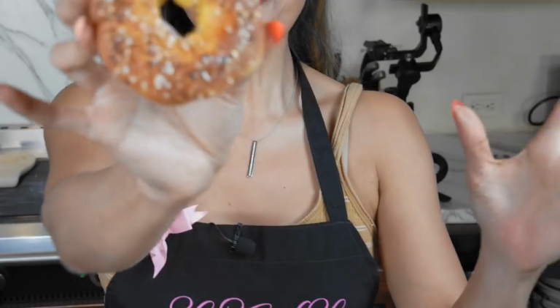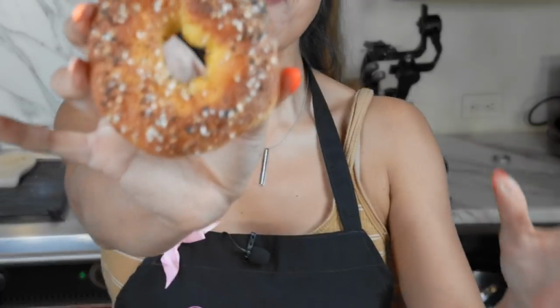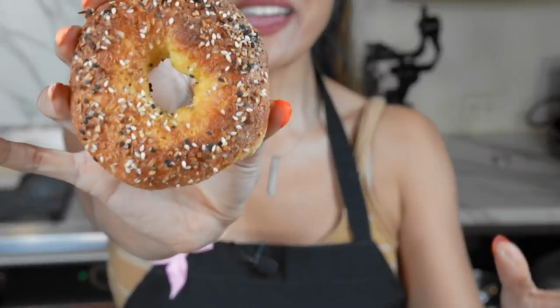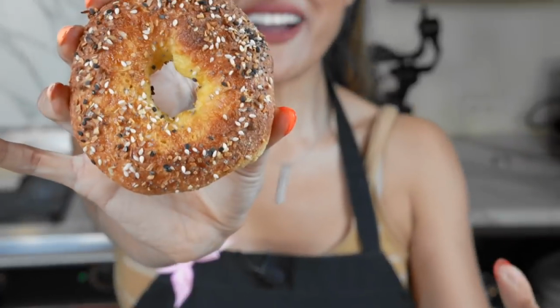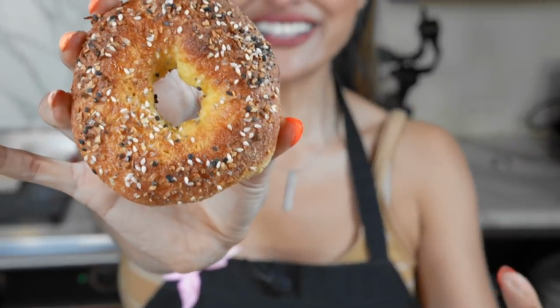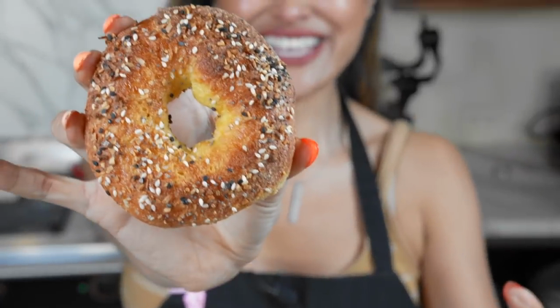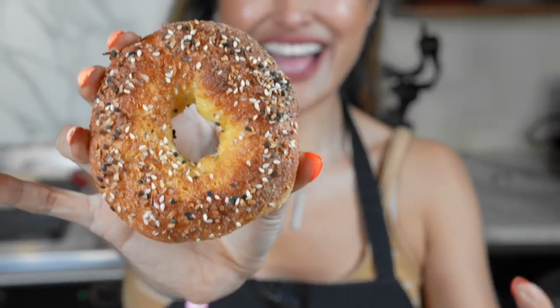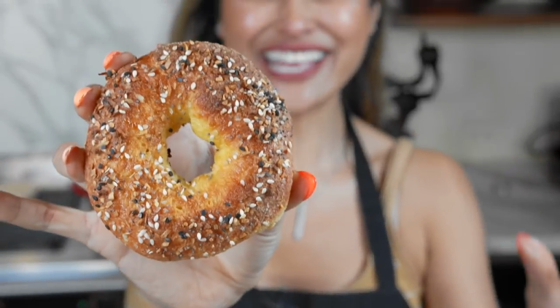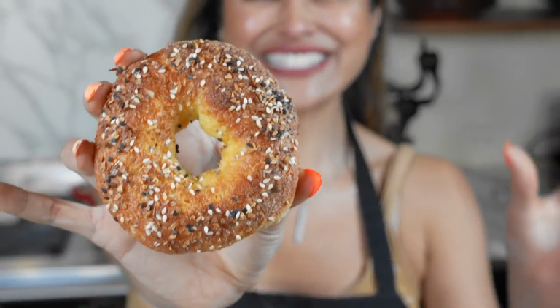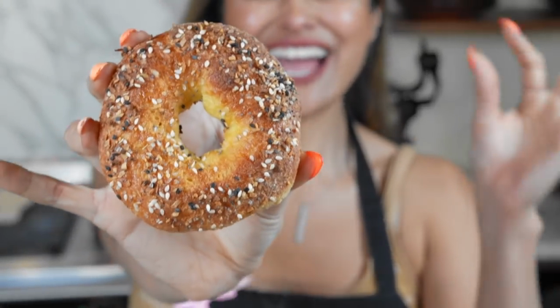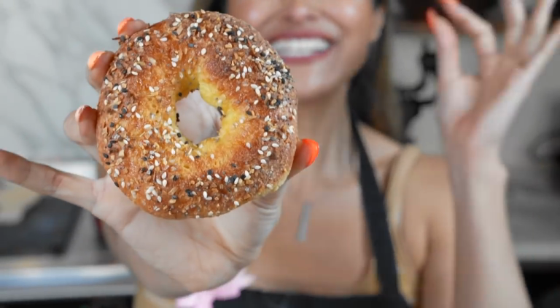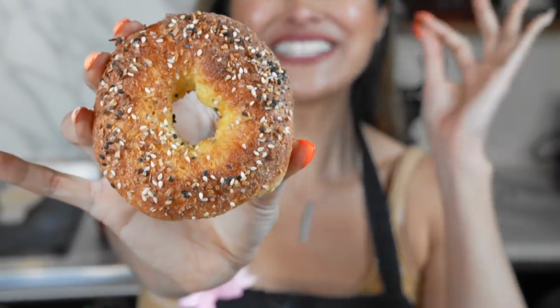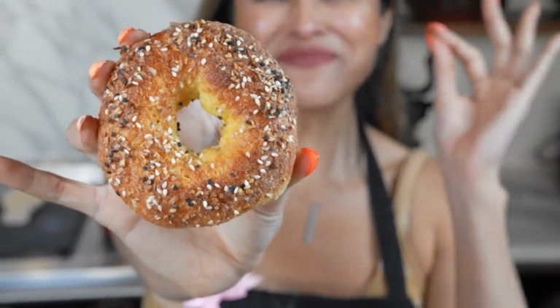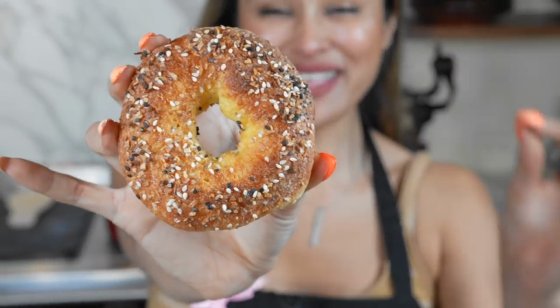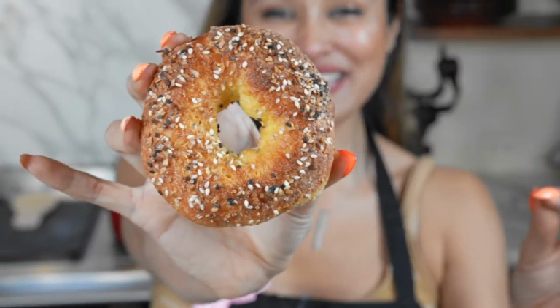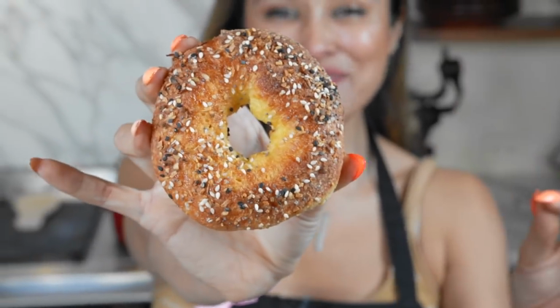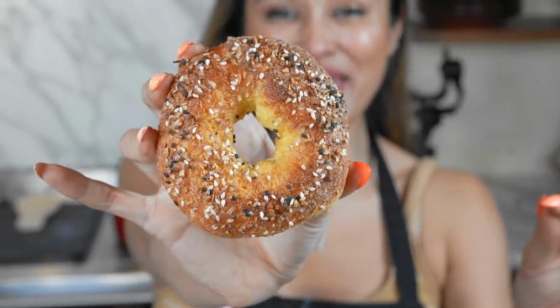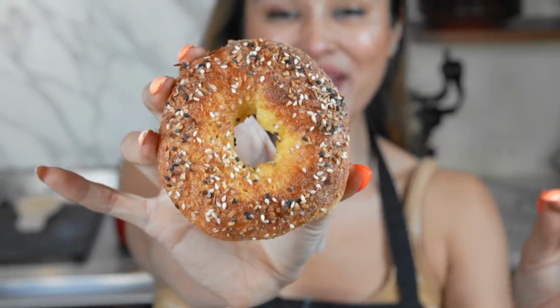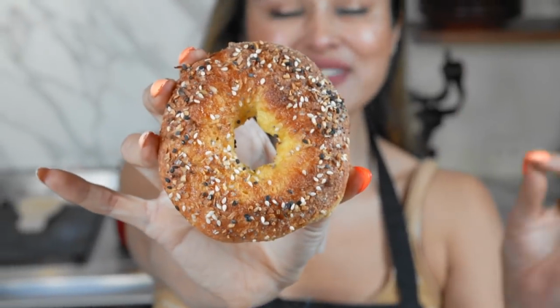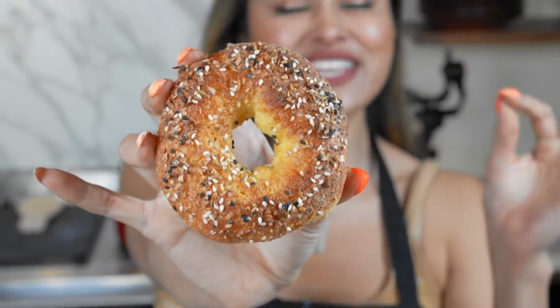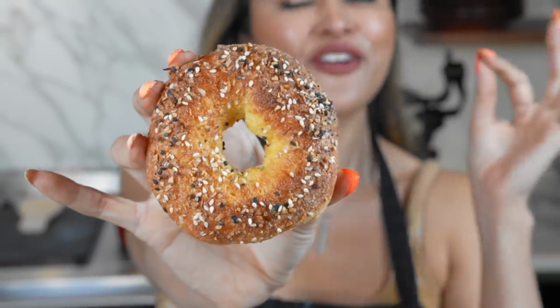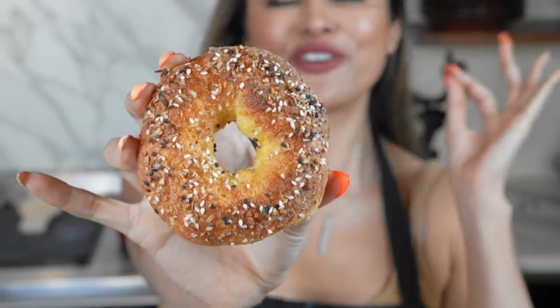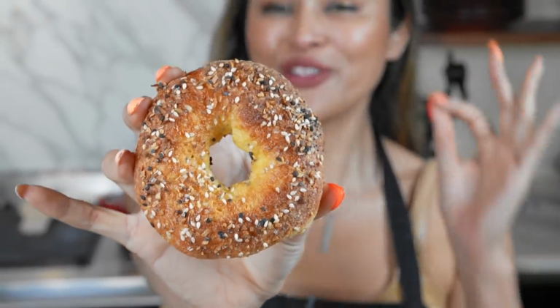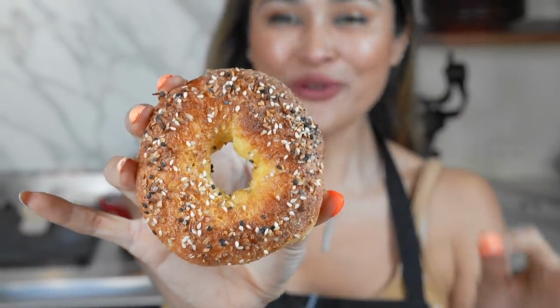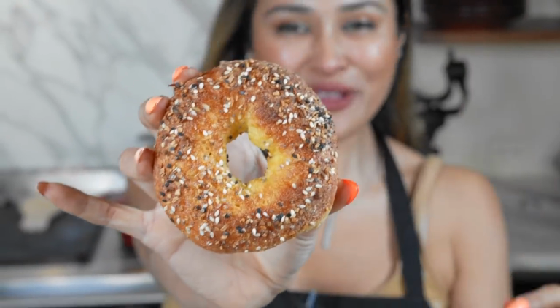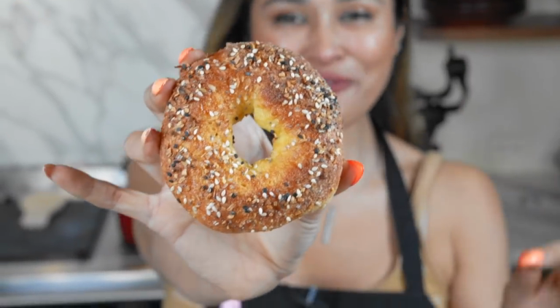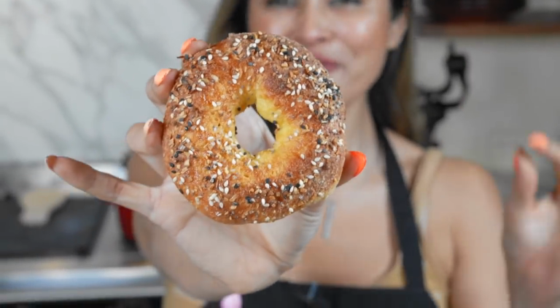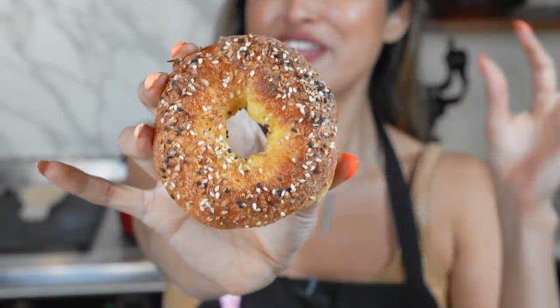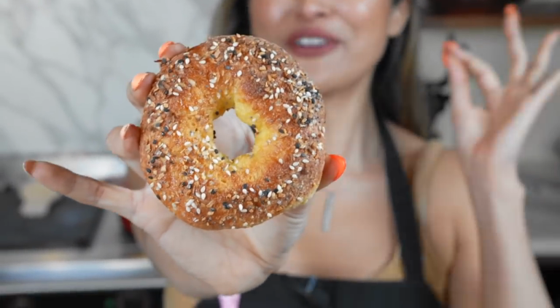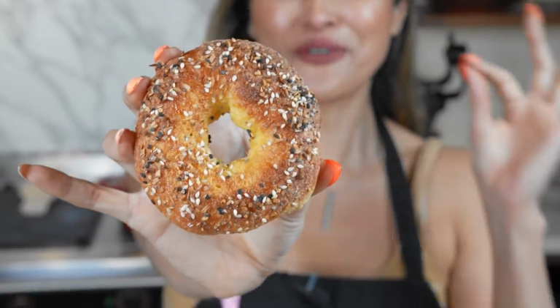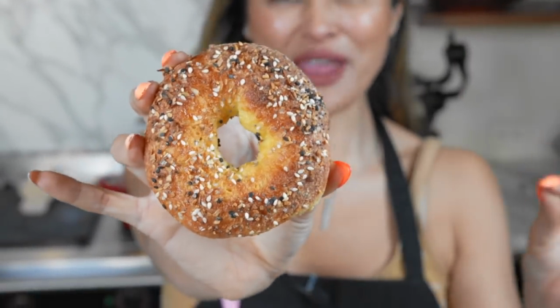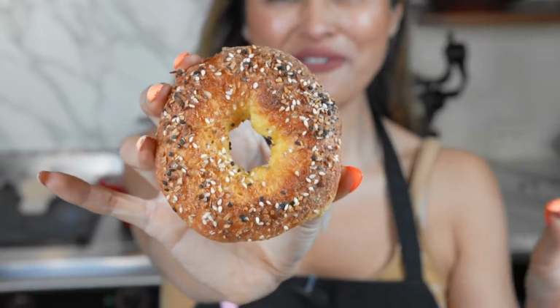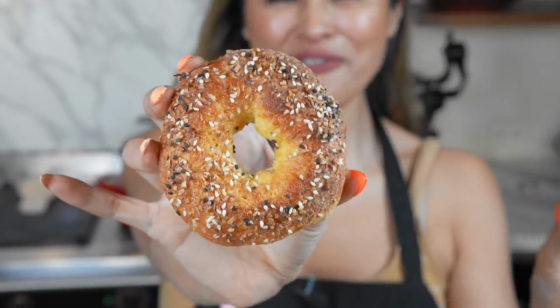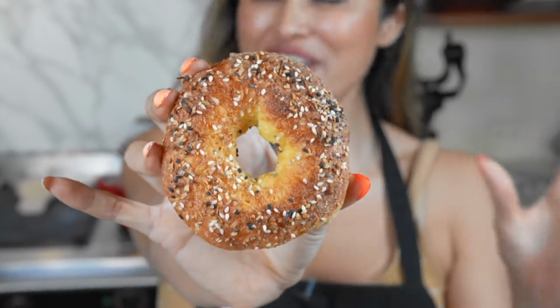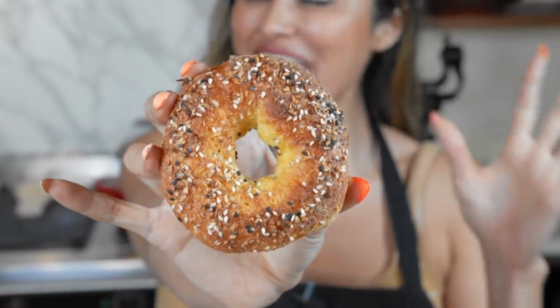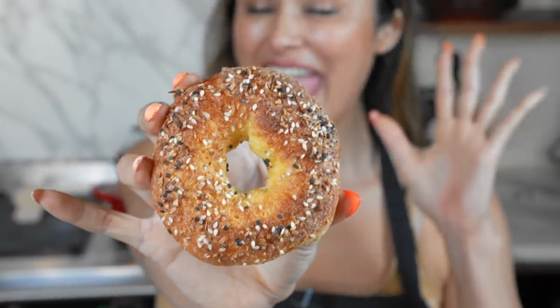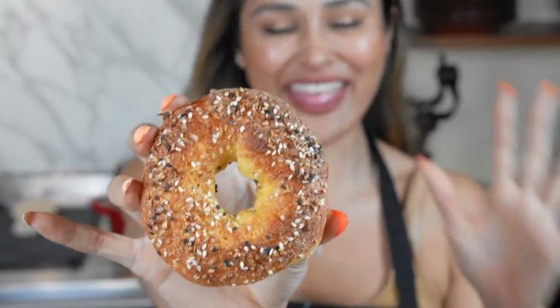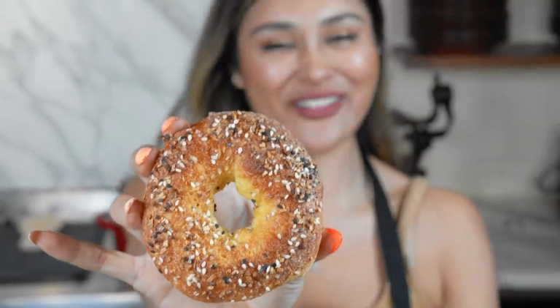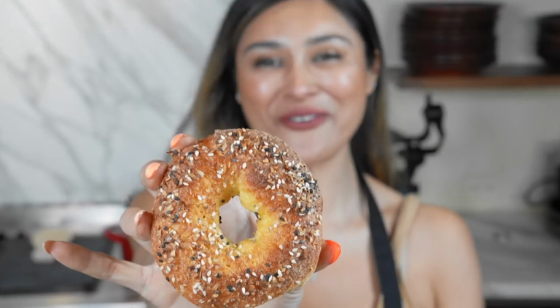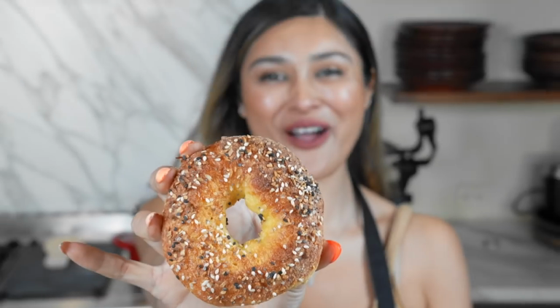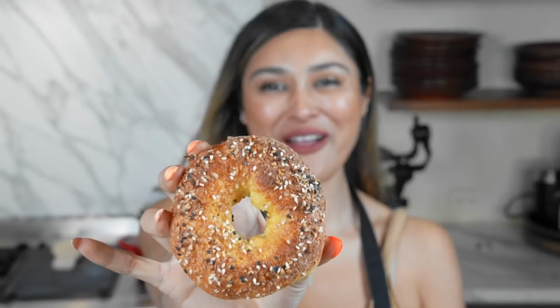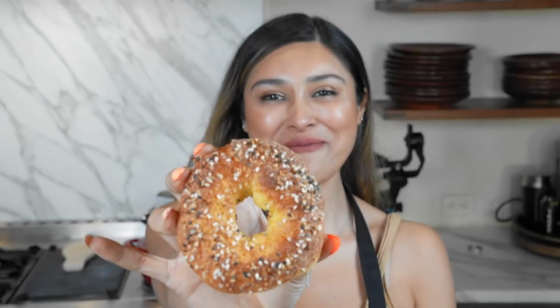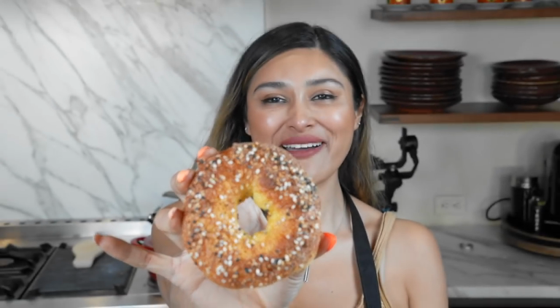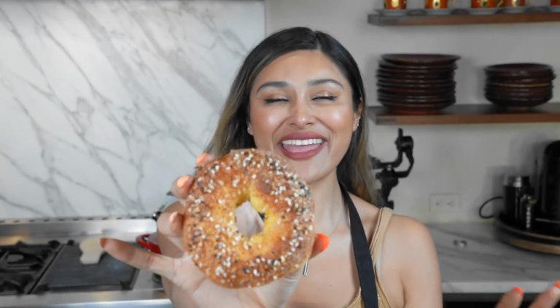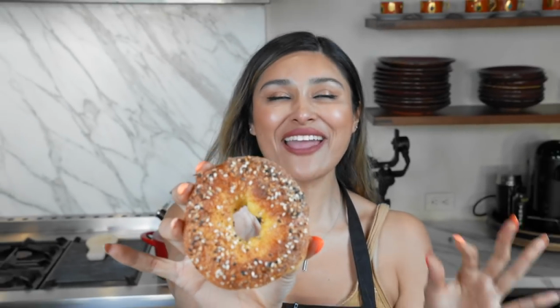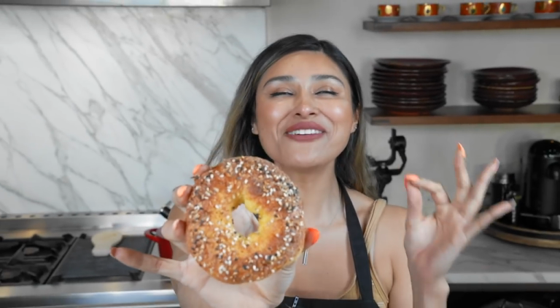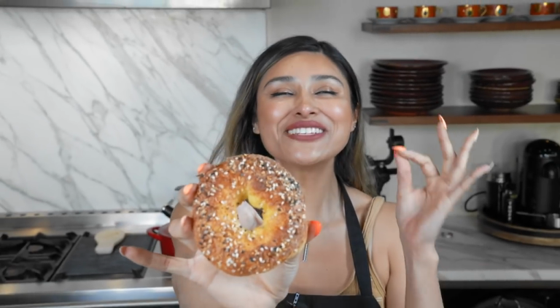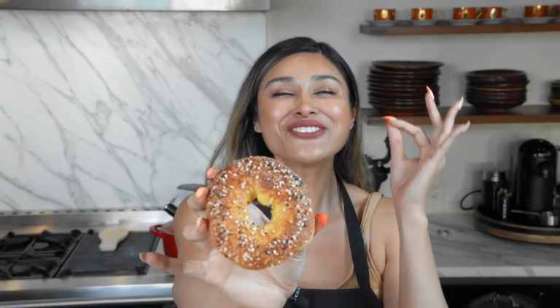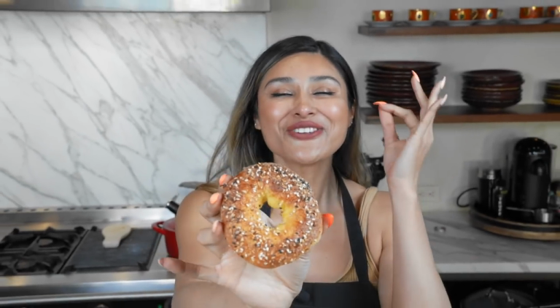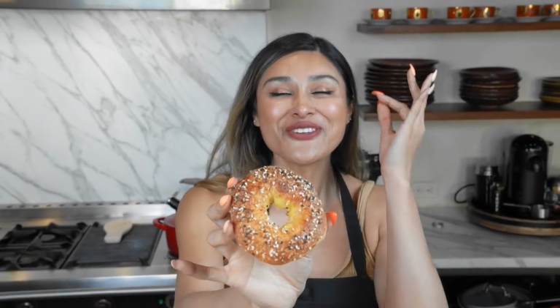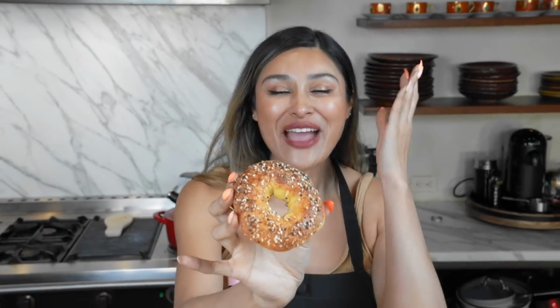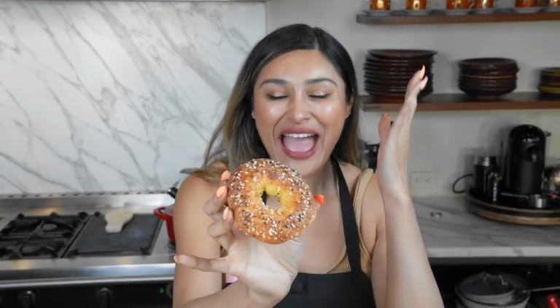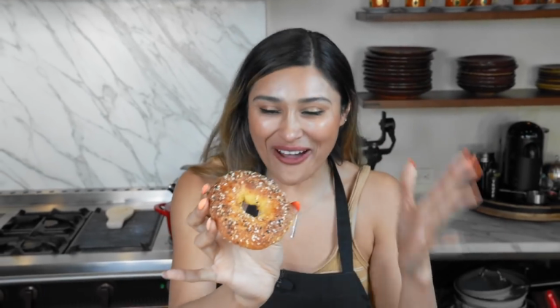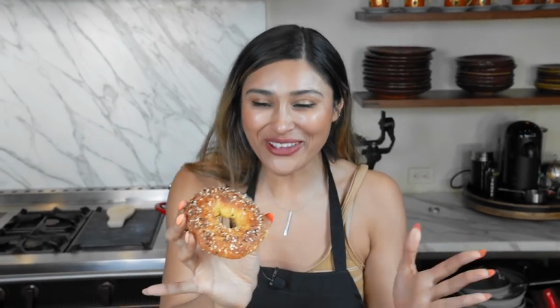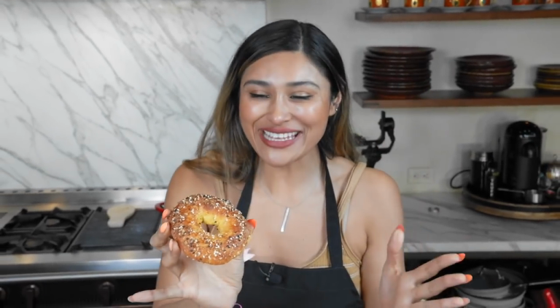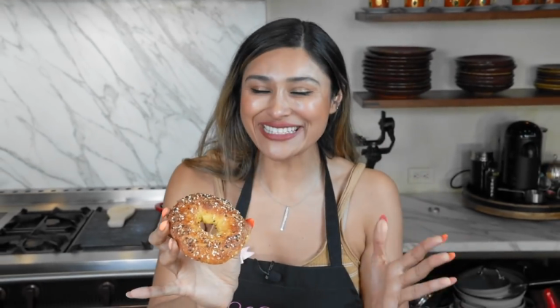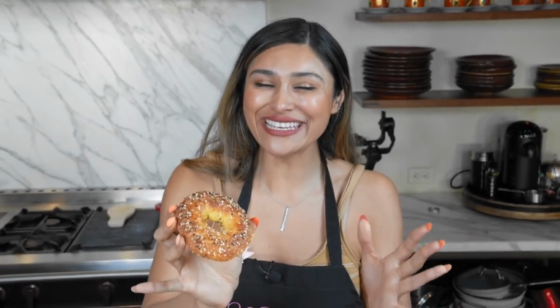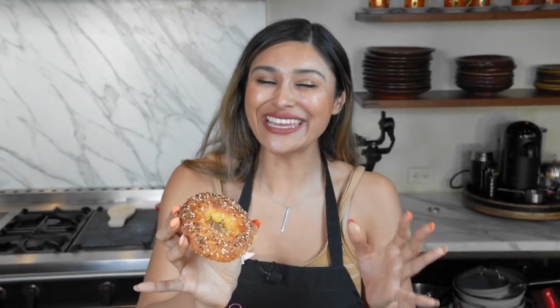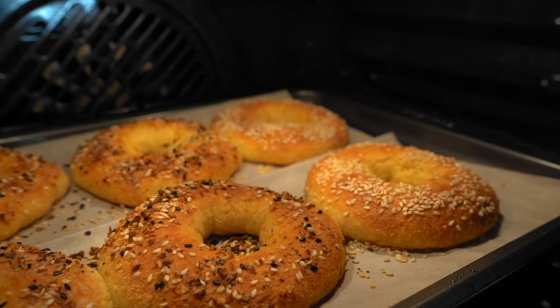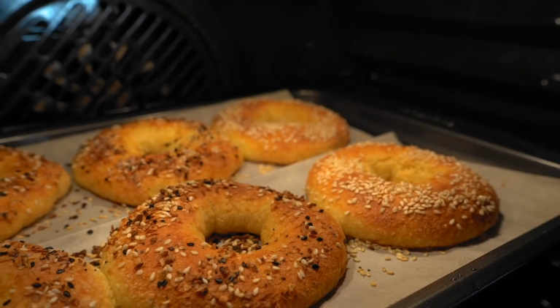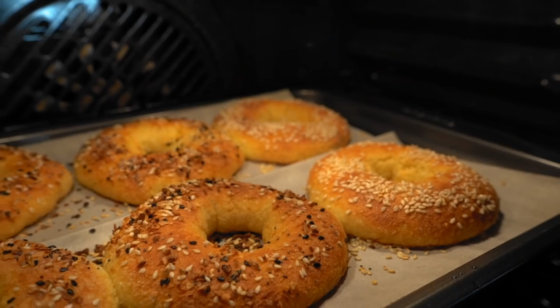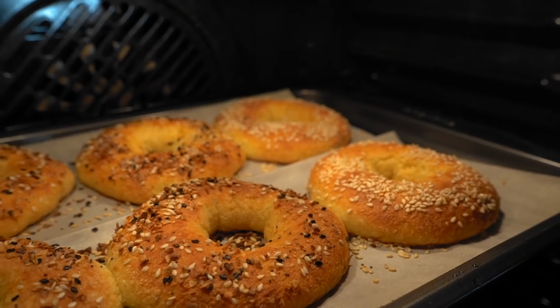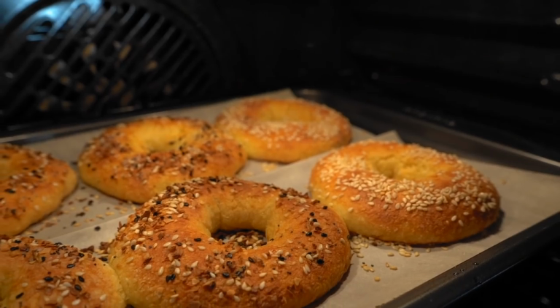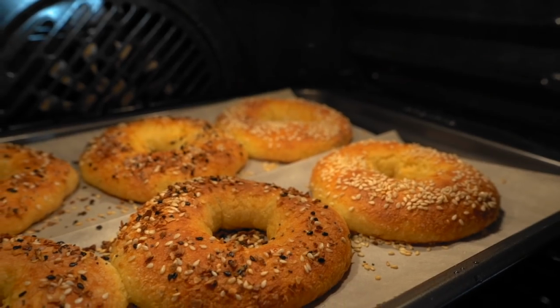Oh my gosh, guys. I just made these bagels that are gluten-free, grain-free, and low-carb. I can't wait to show you how easy it is to make.